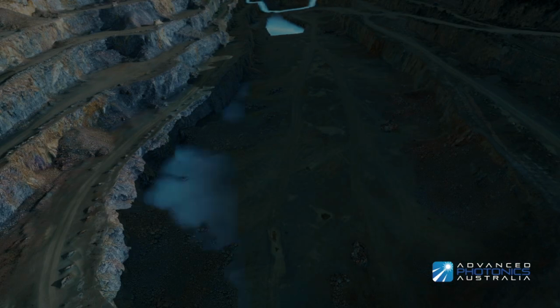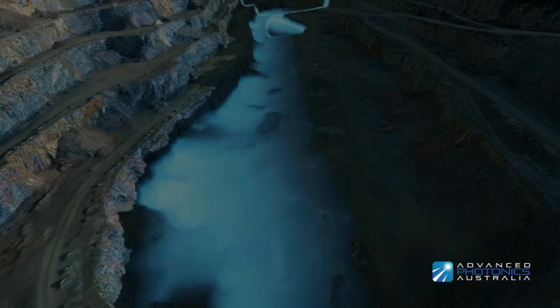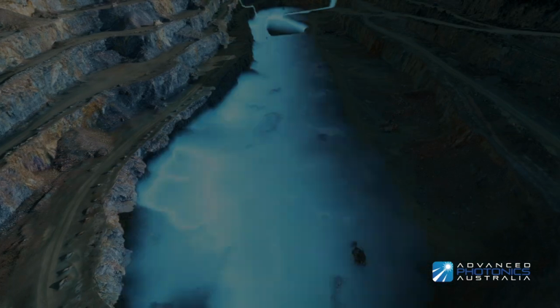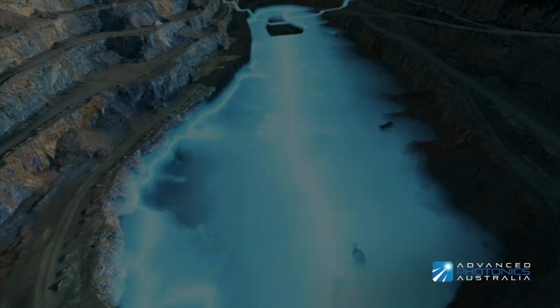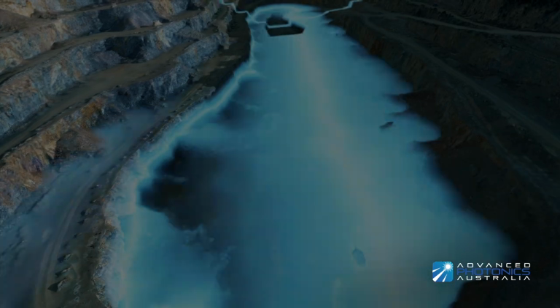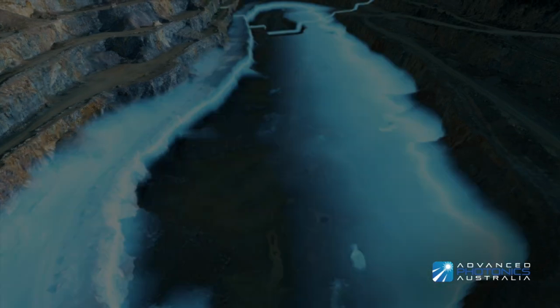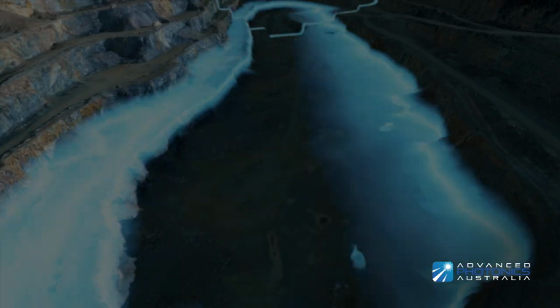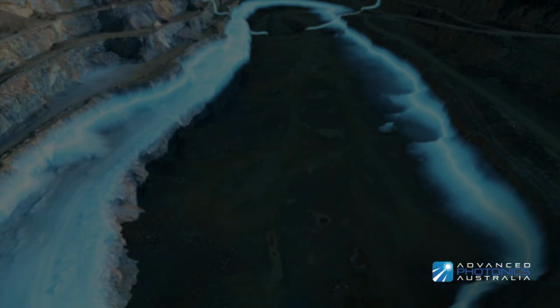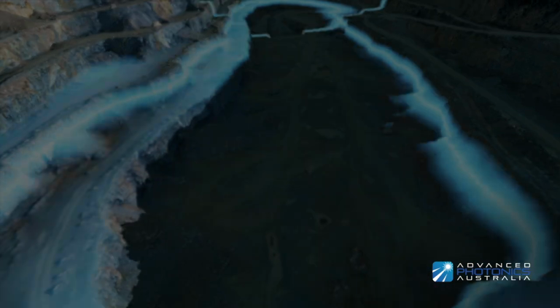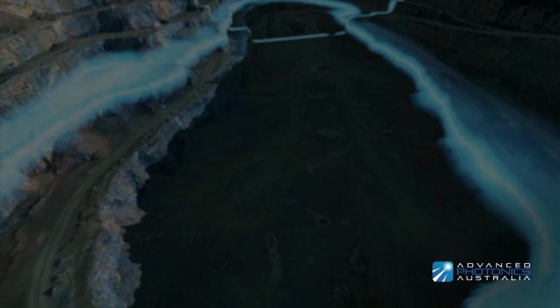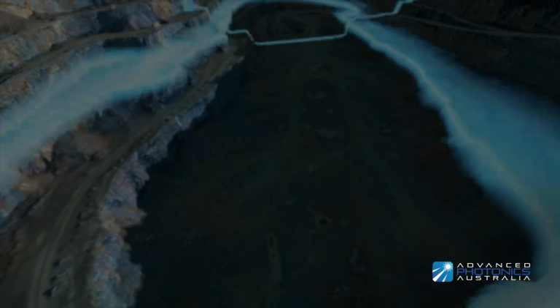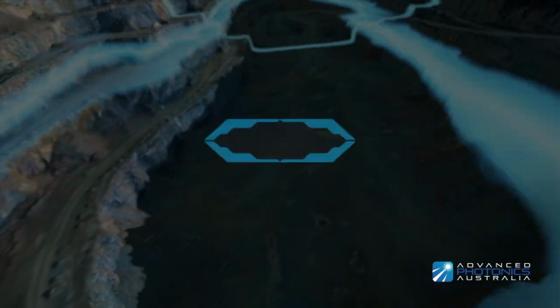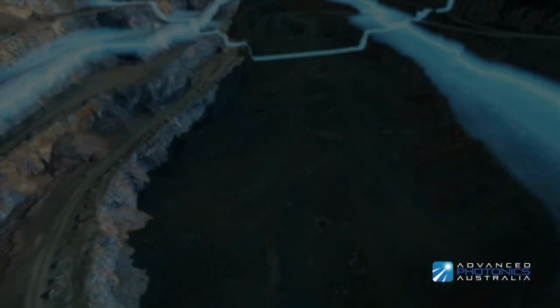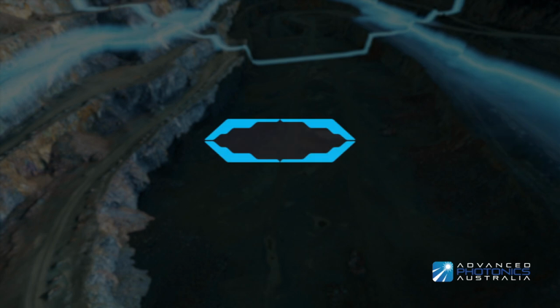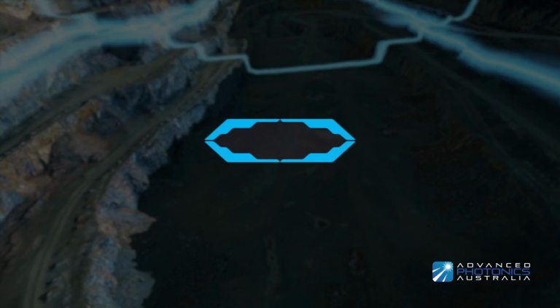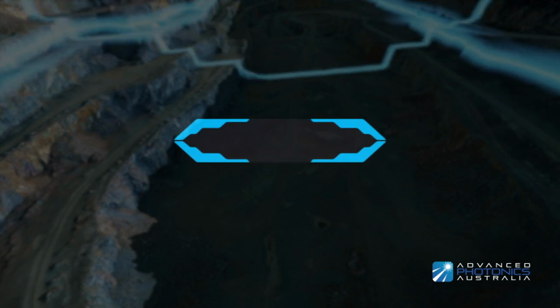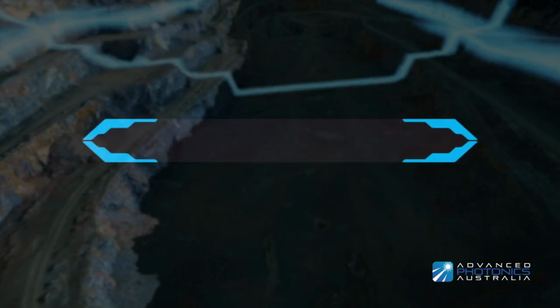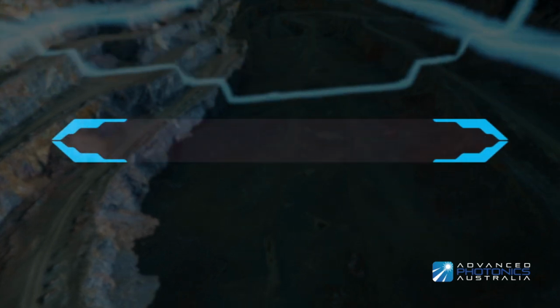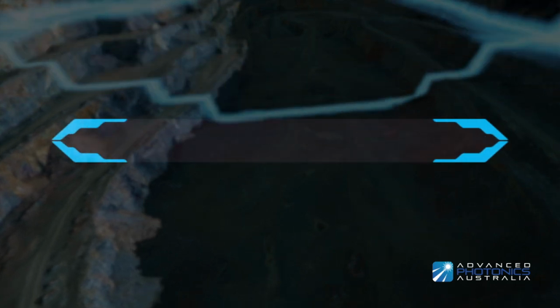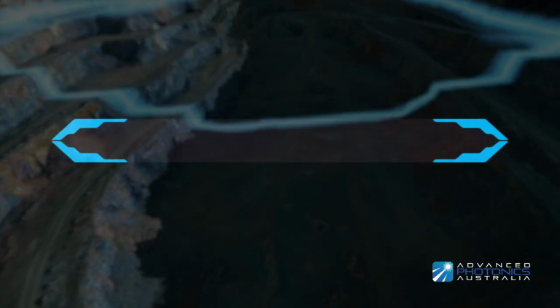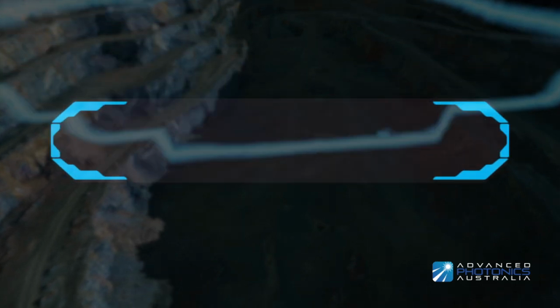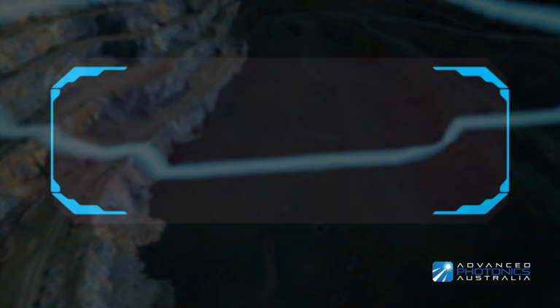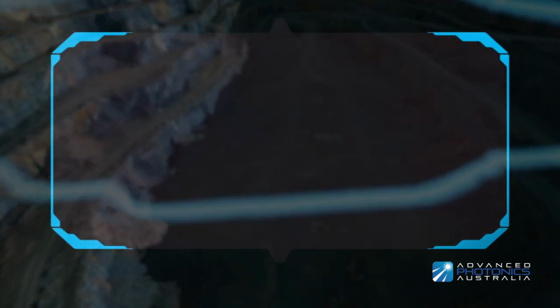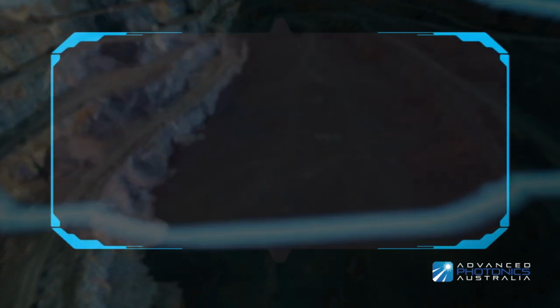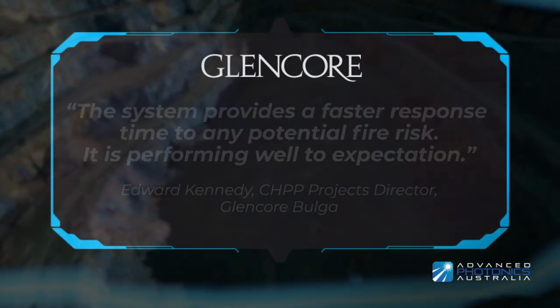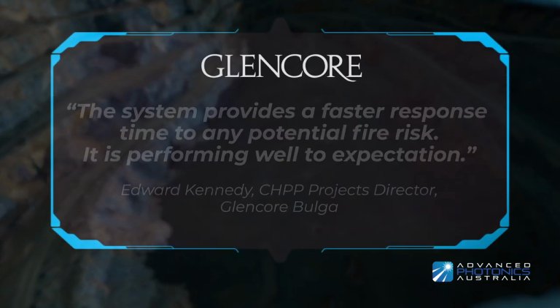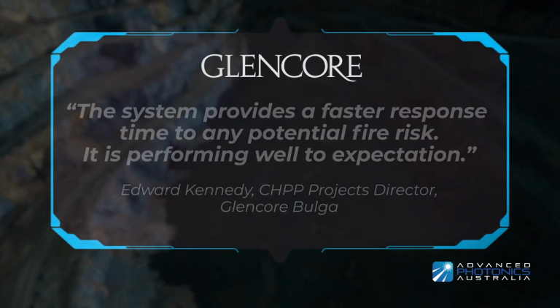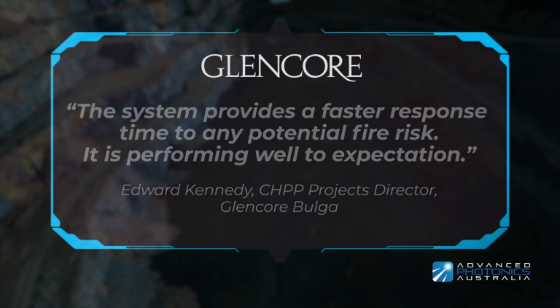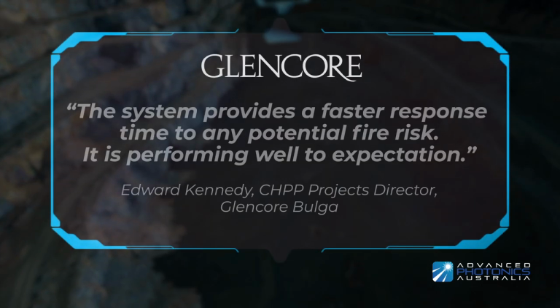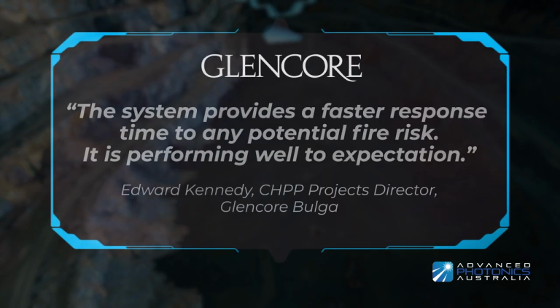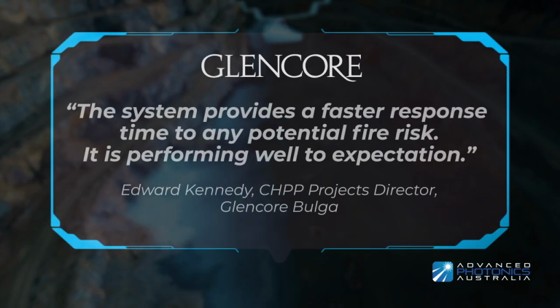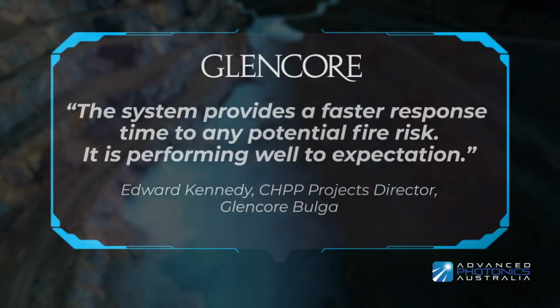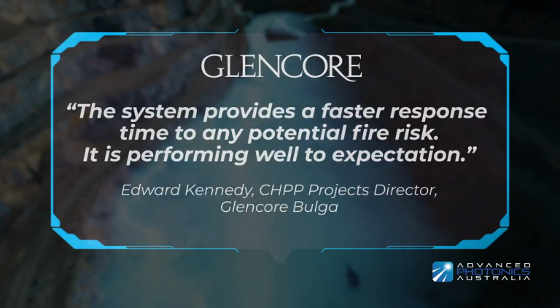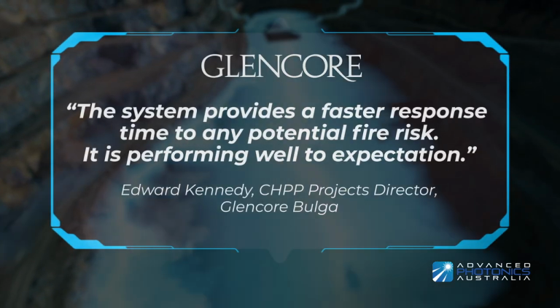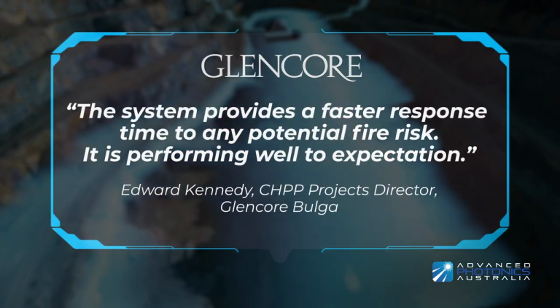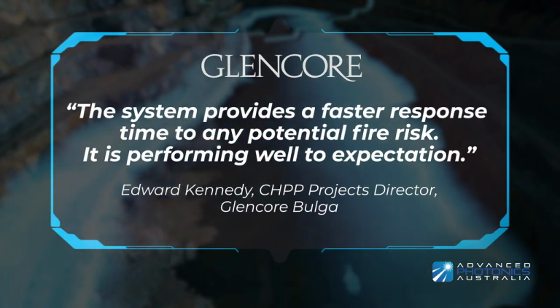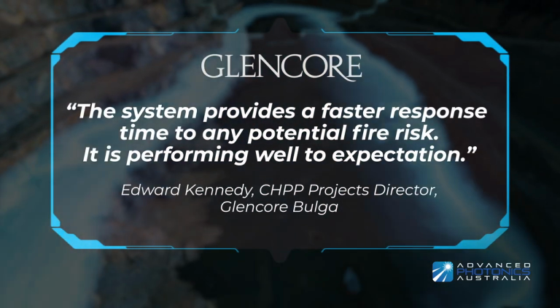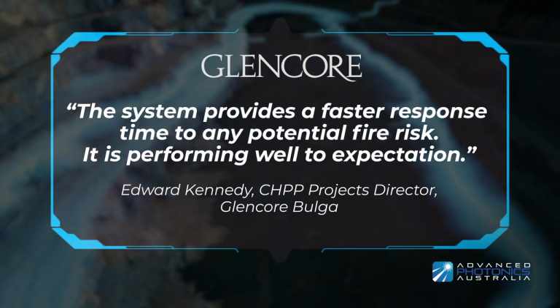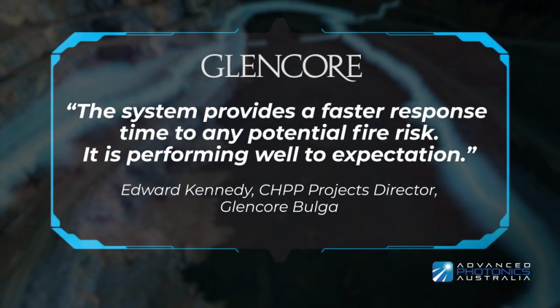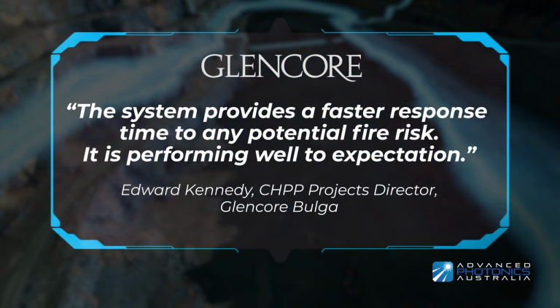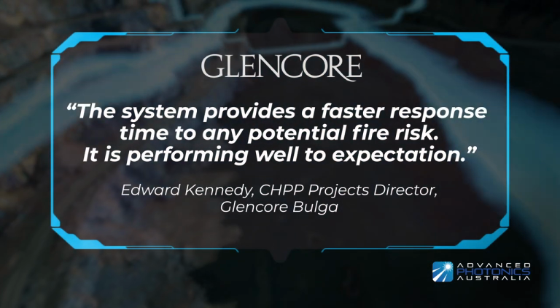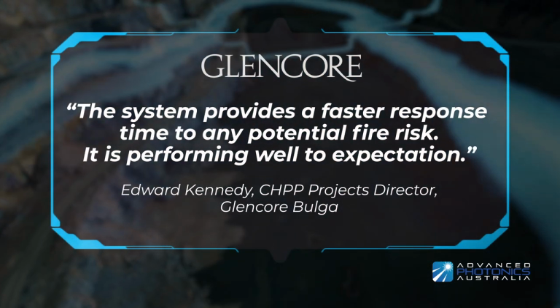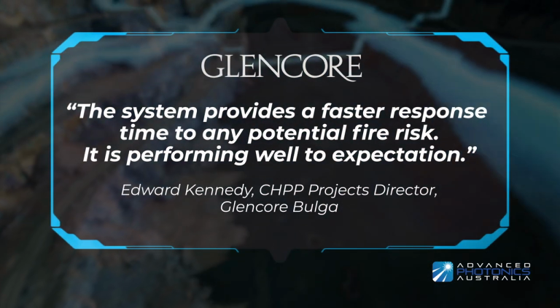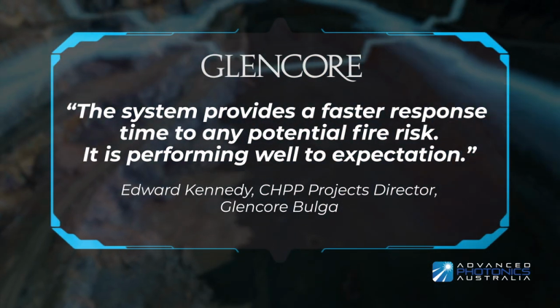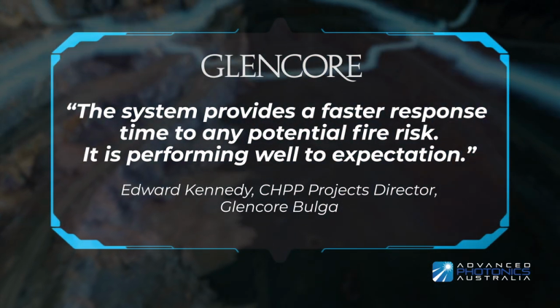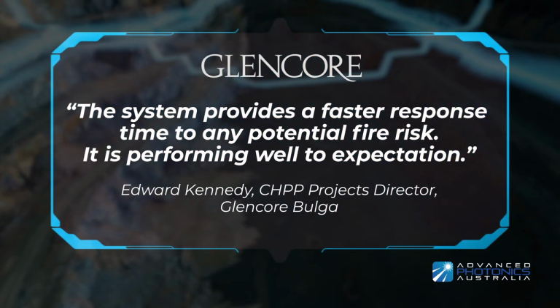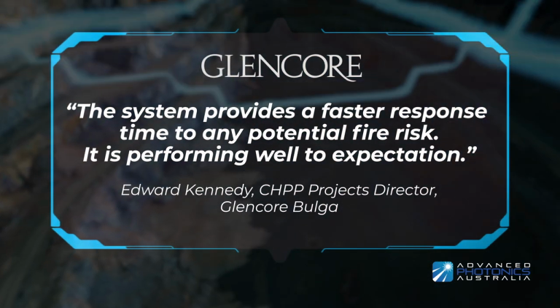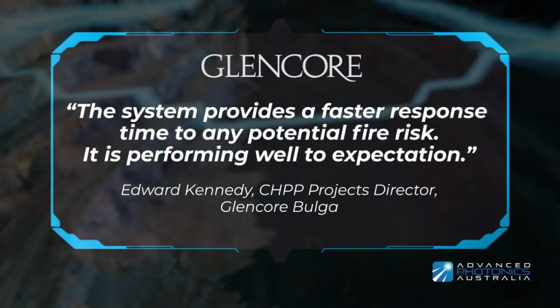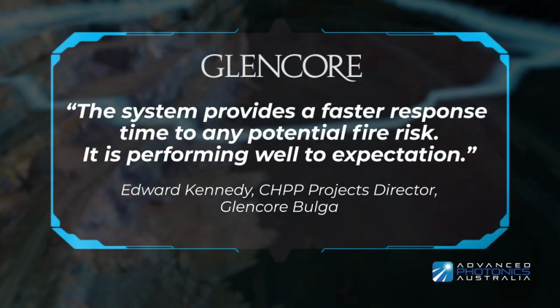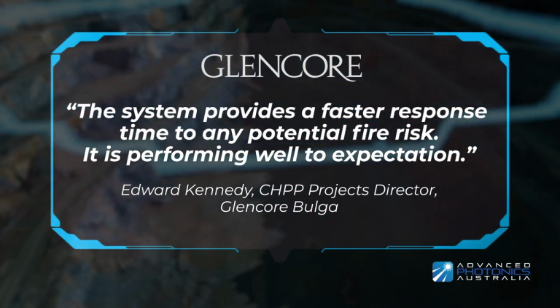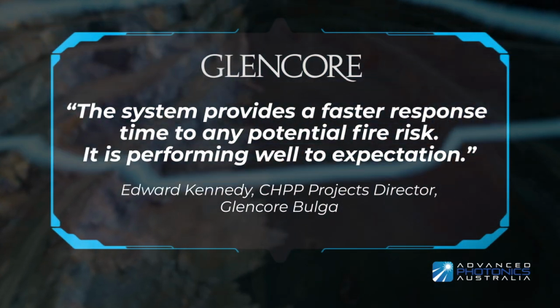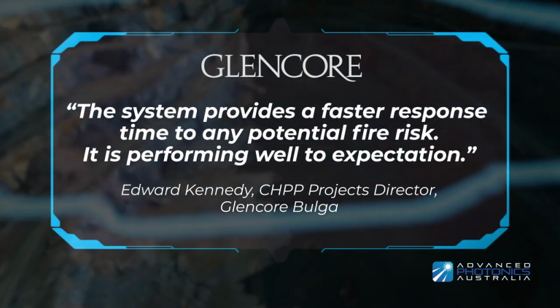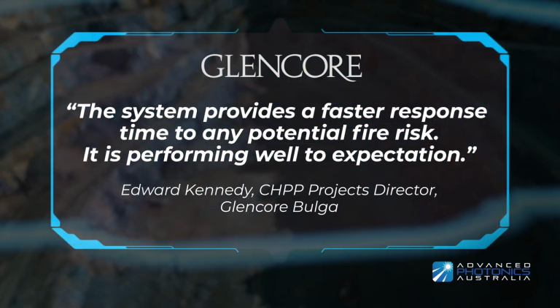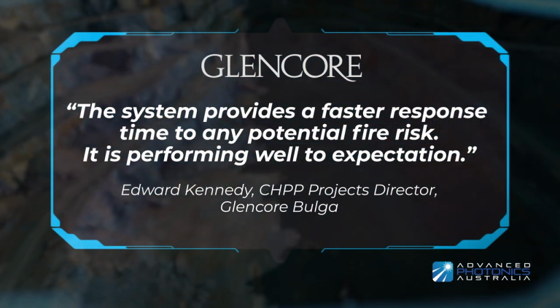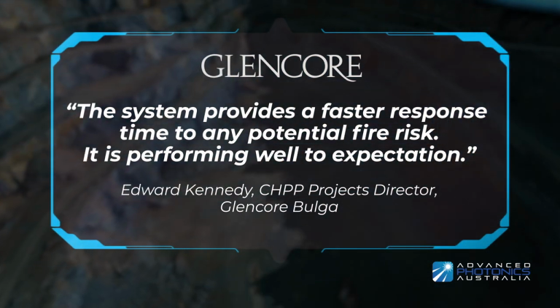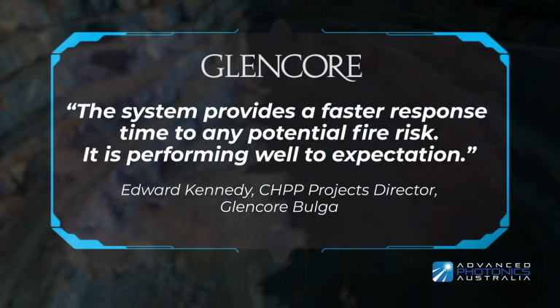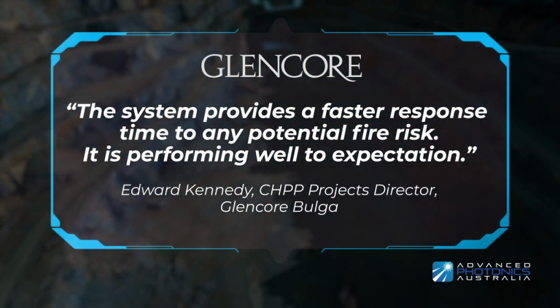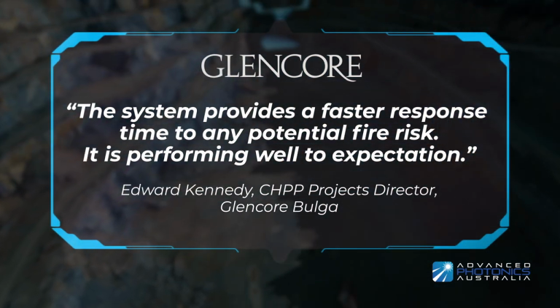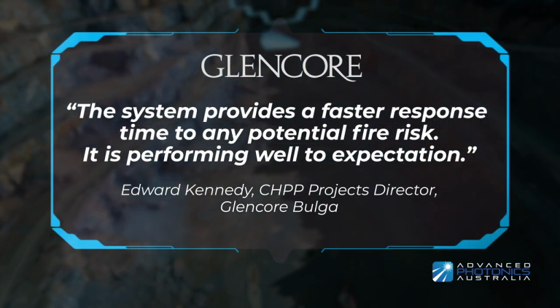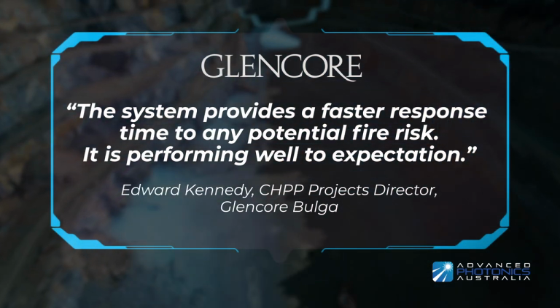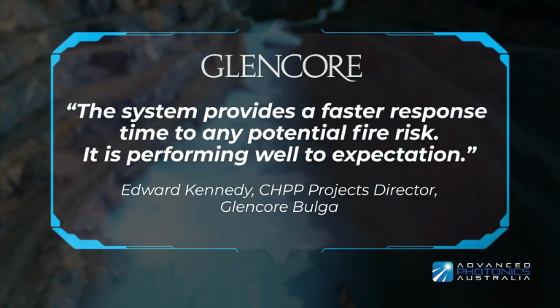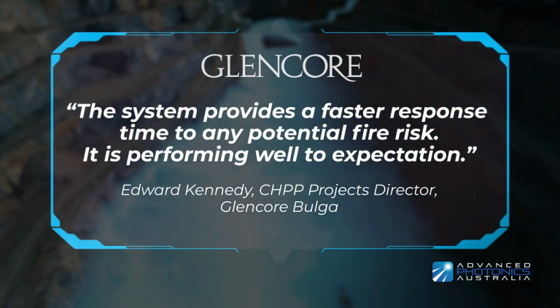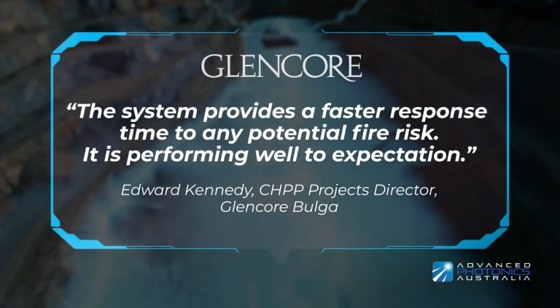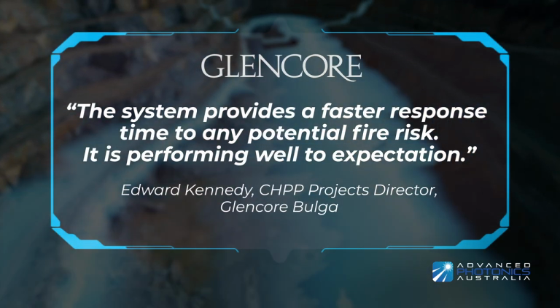Glencore, one of the top five mining companies in the world, recognises the benefits of our cutting edge technology.